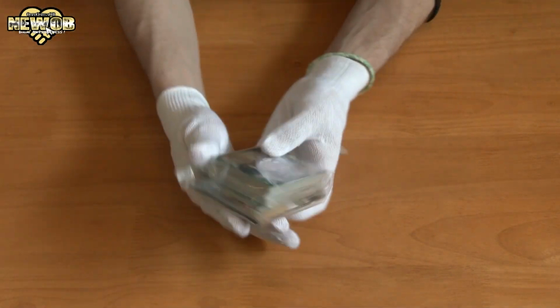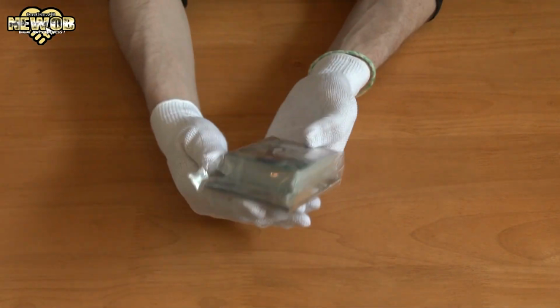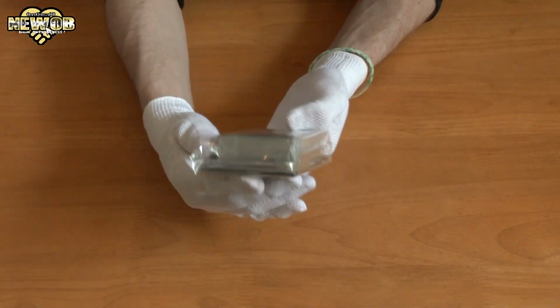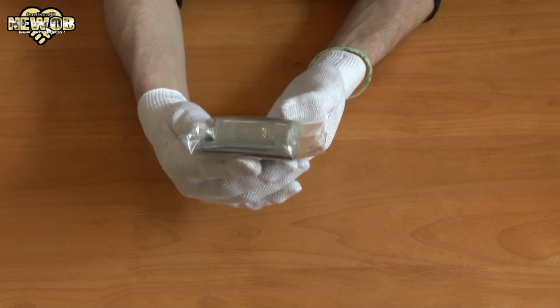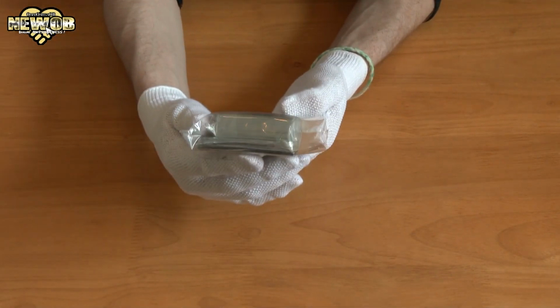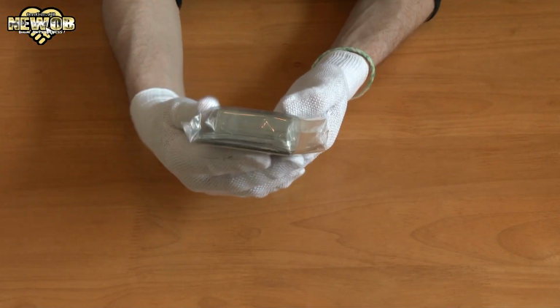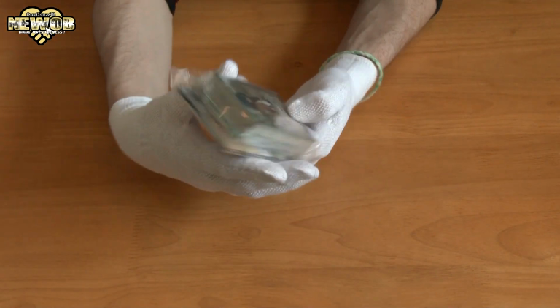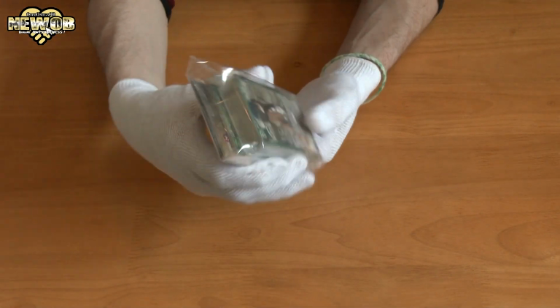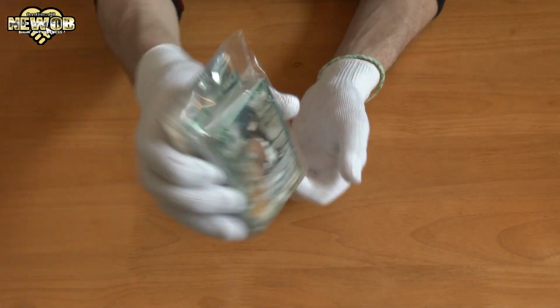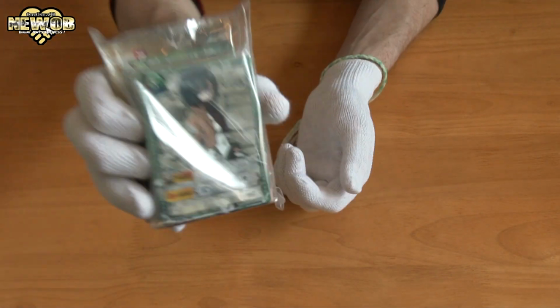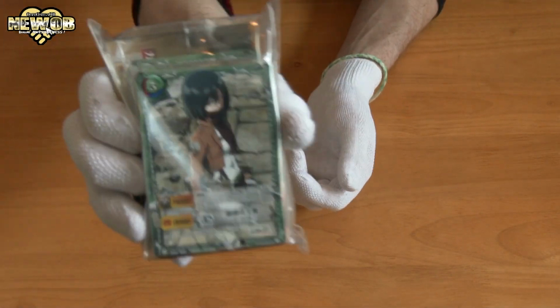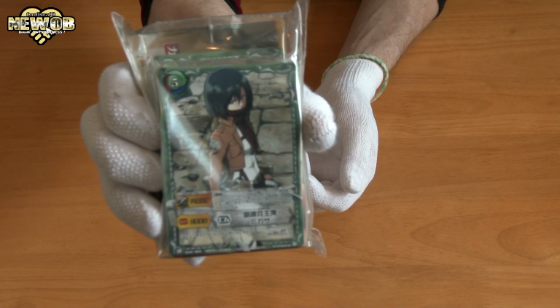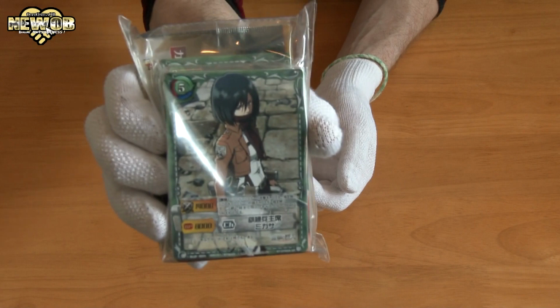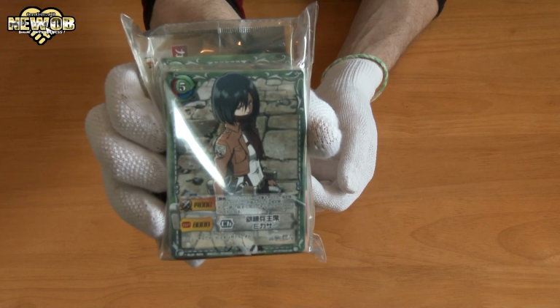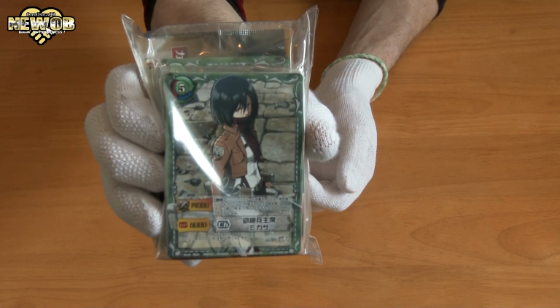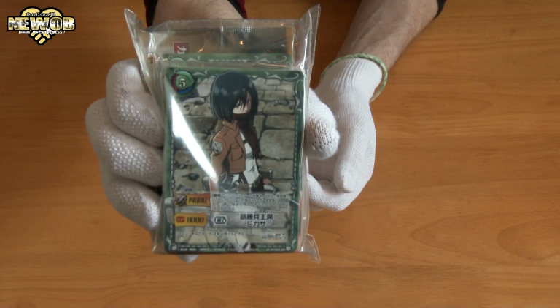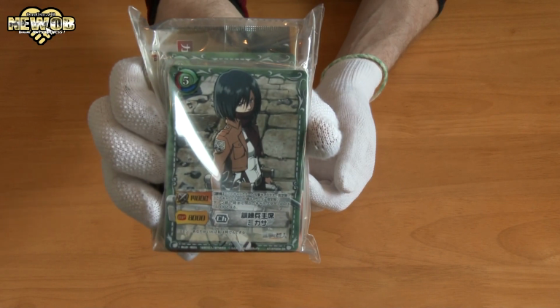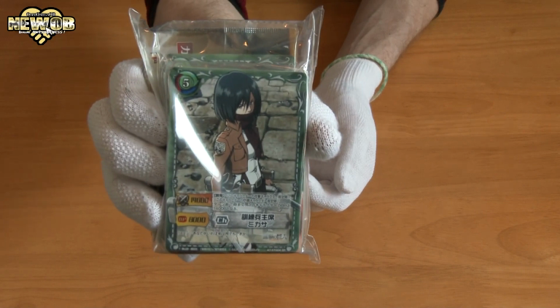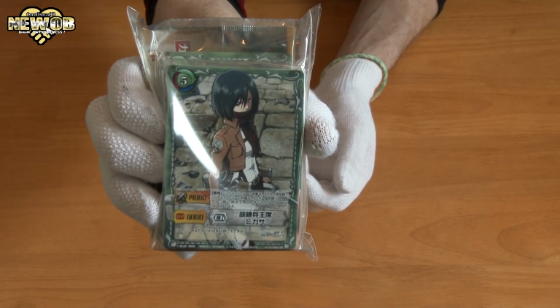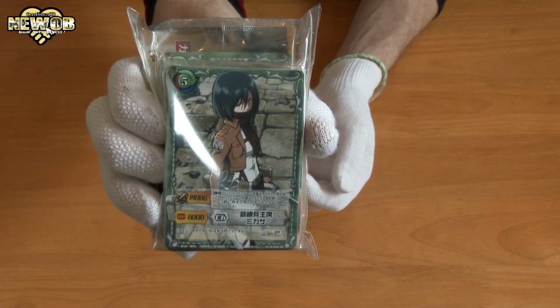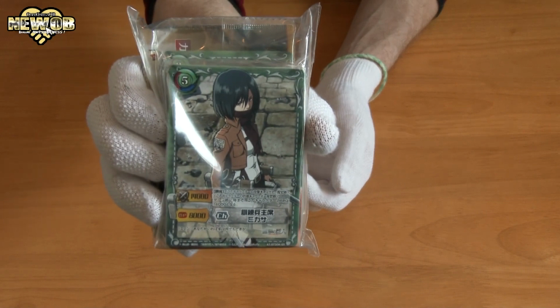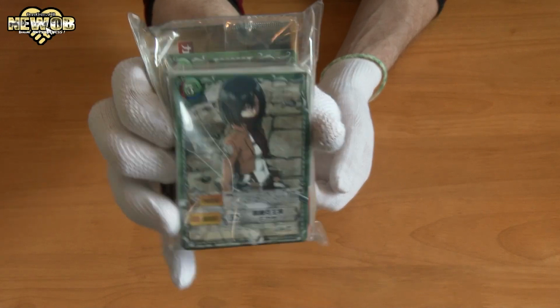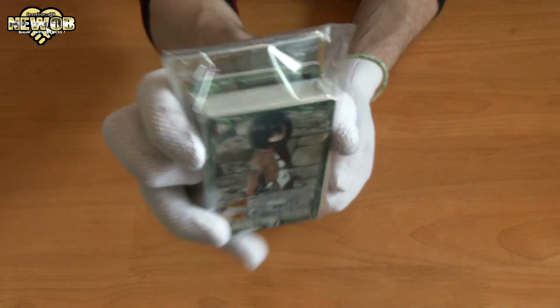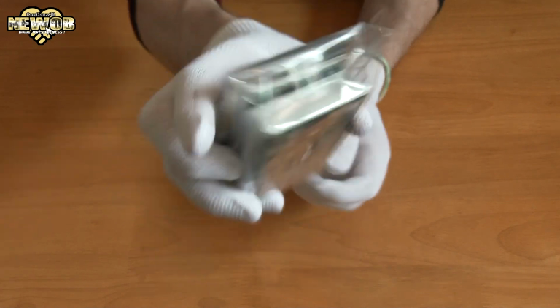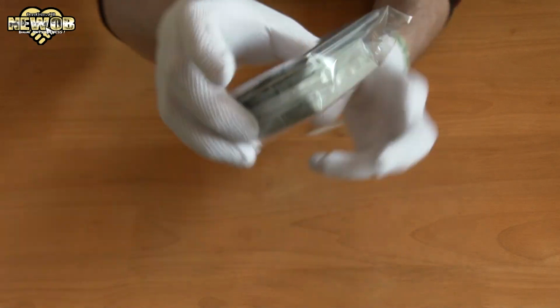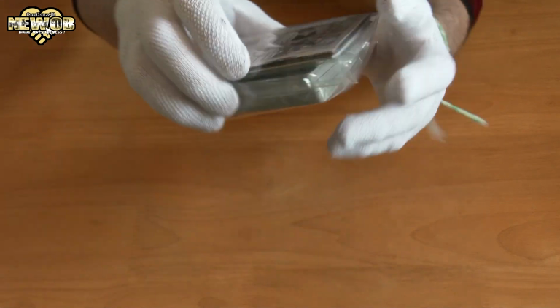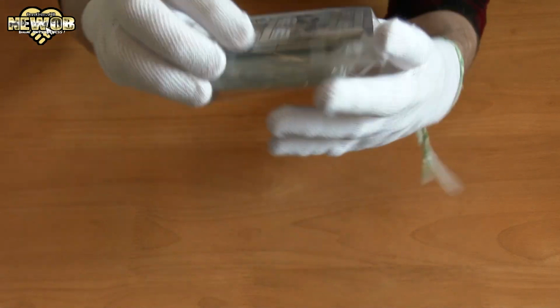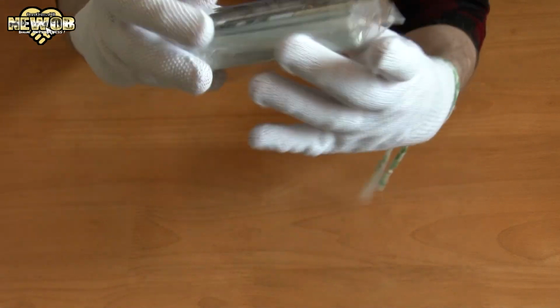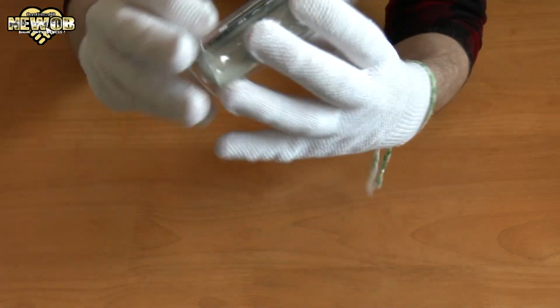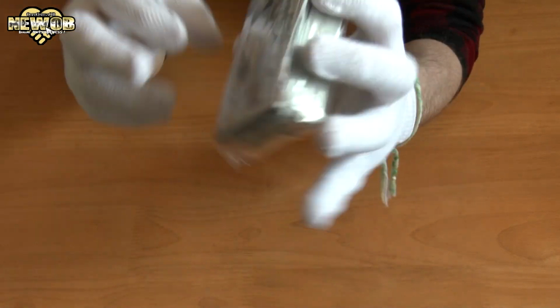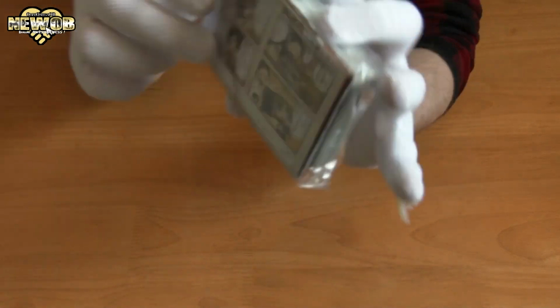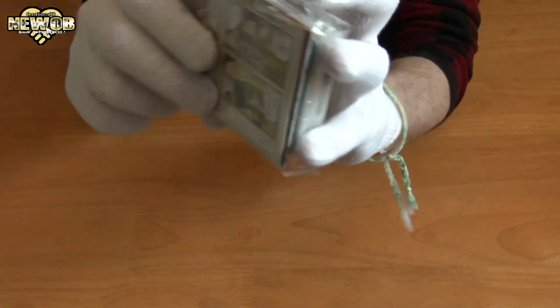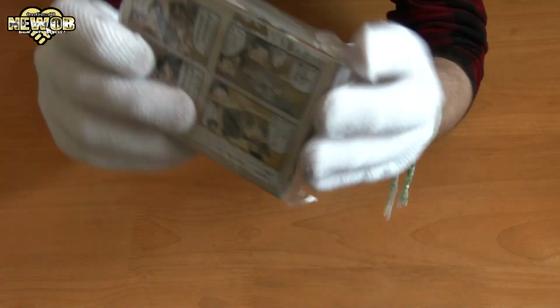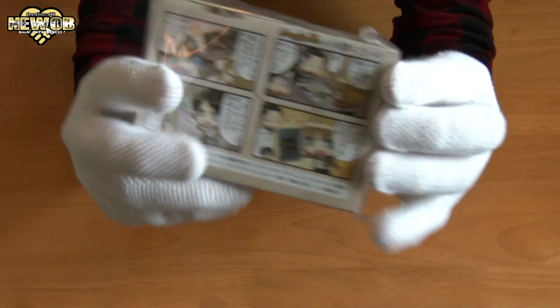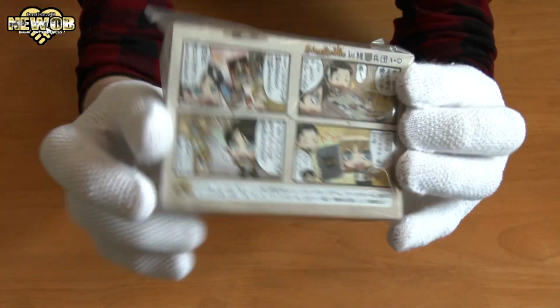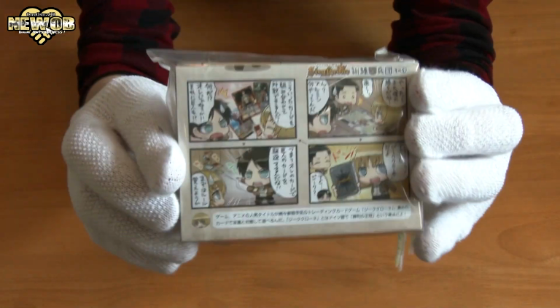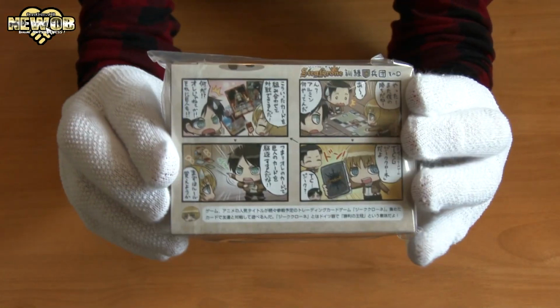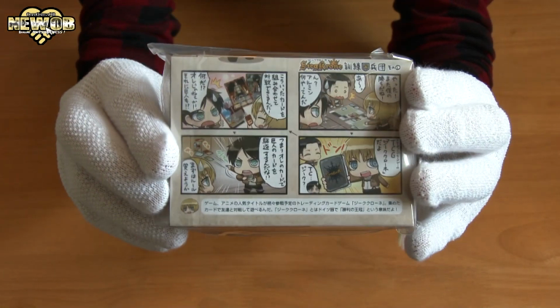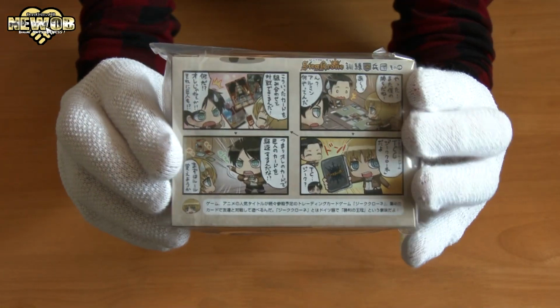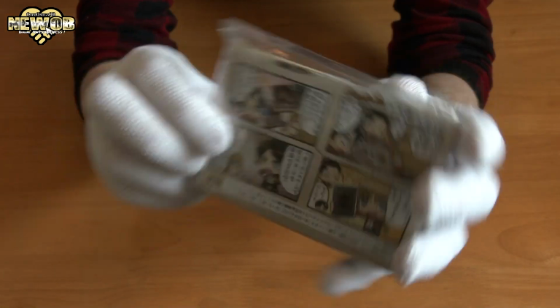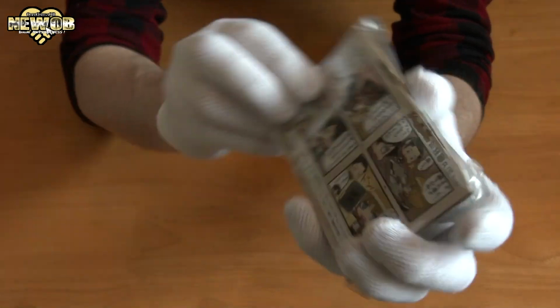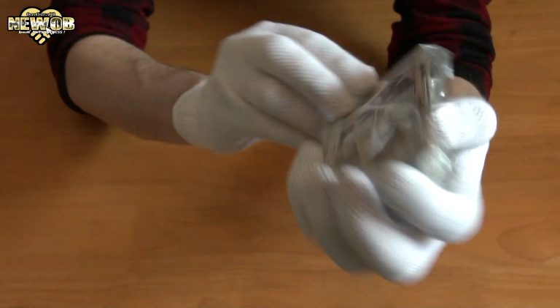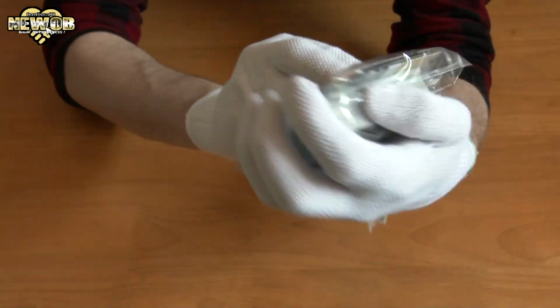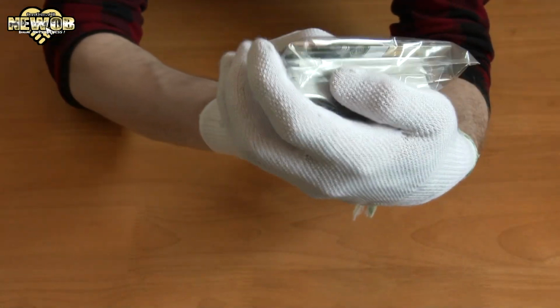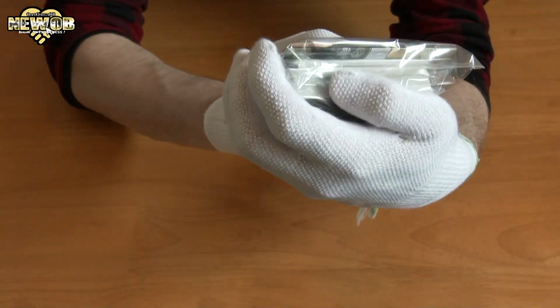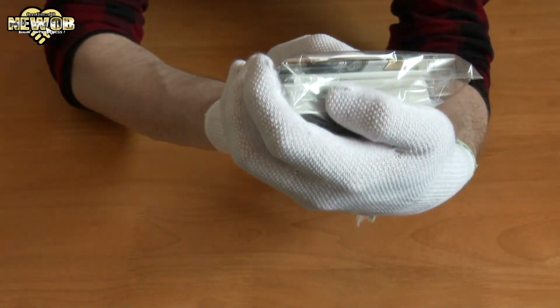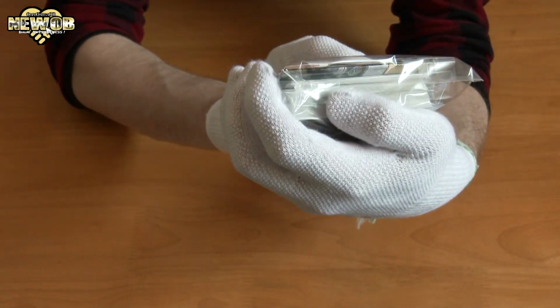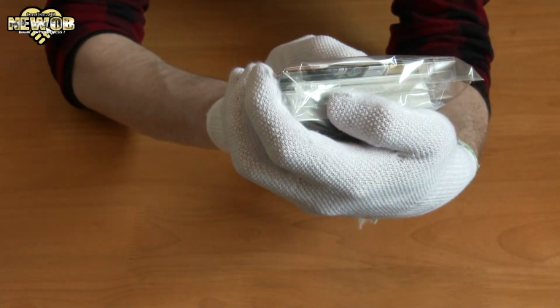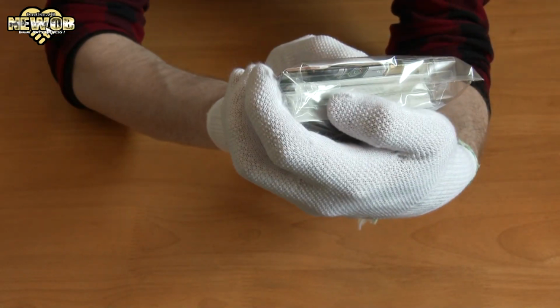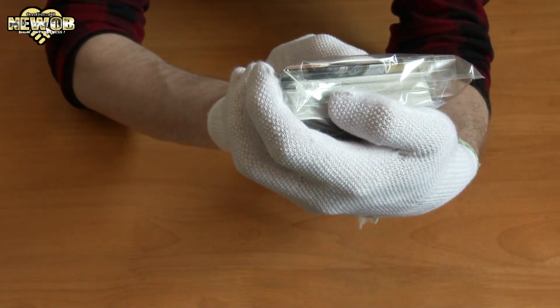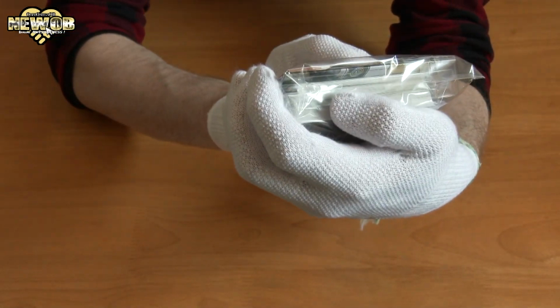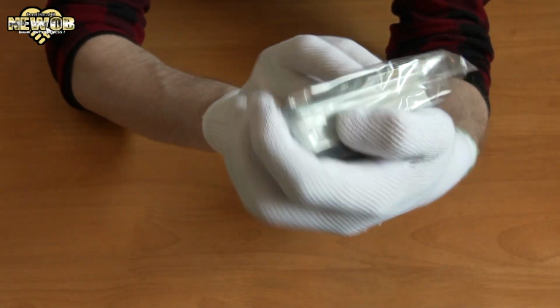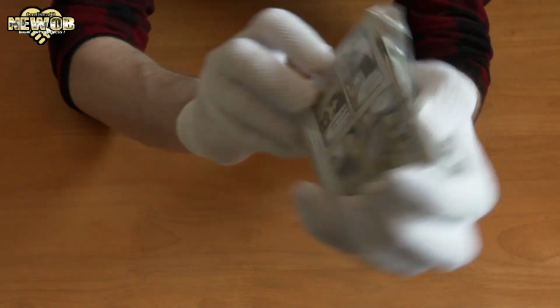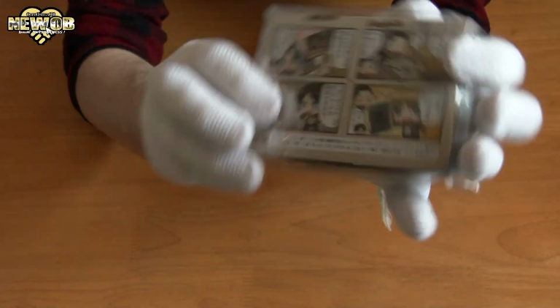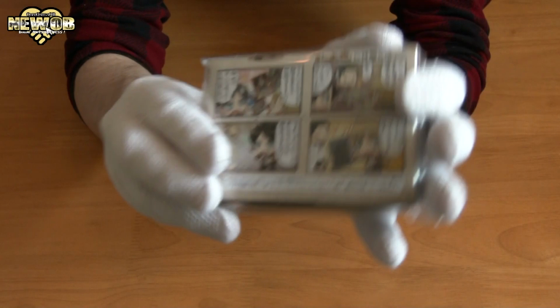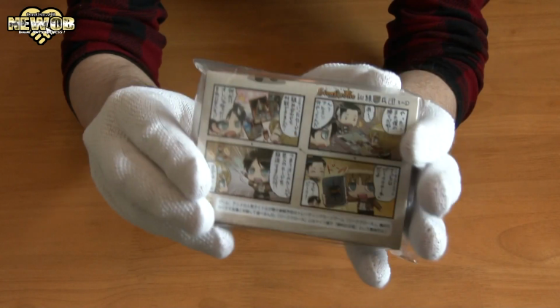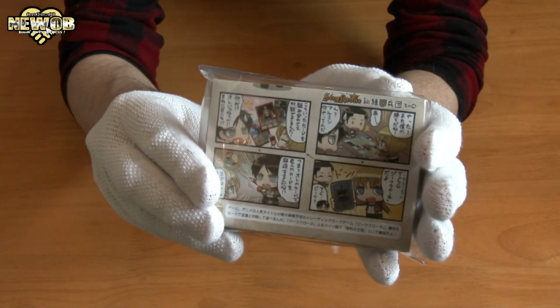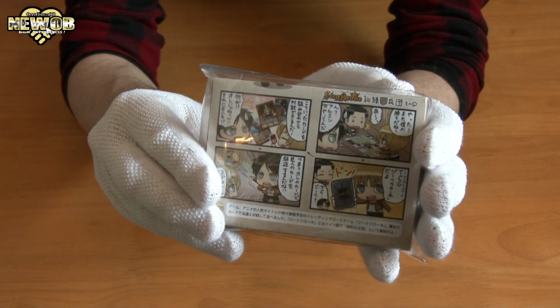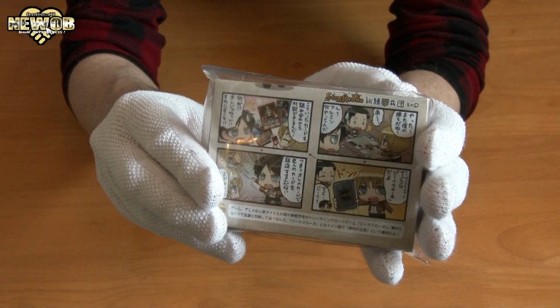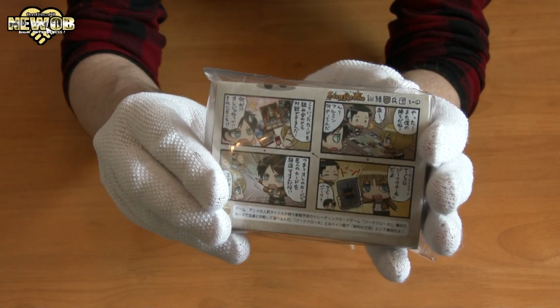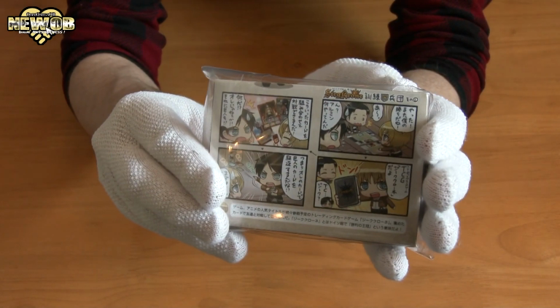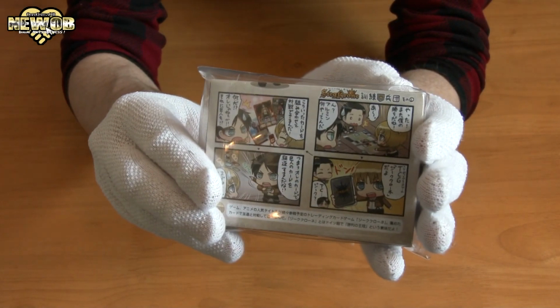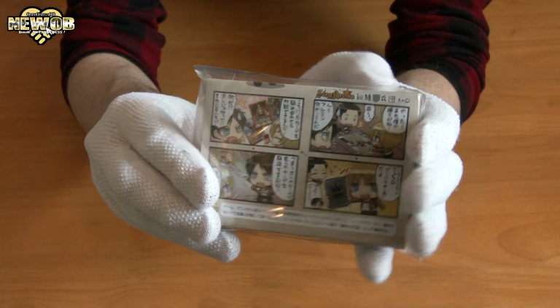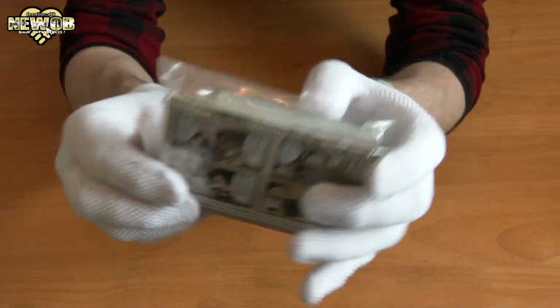Straight away a pretty good card right in front, and we also seem to have a little comic — no it's not a comic, it's instructions on how to play the game.